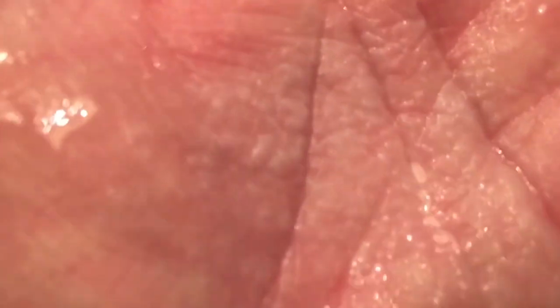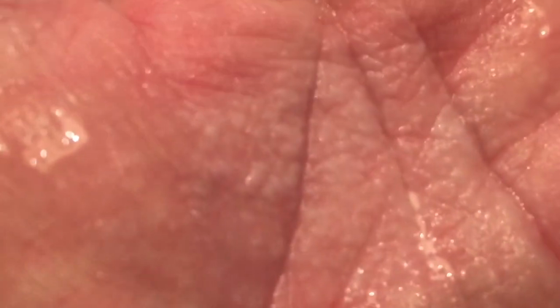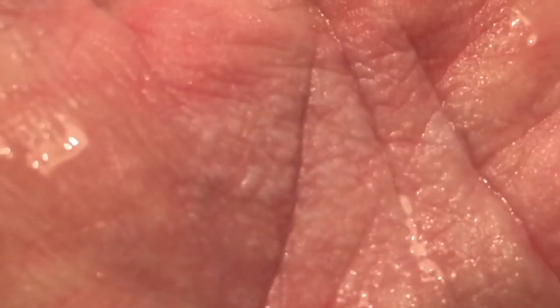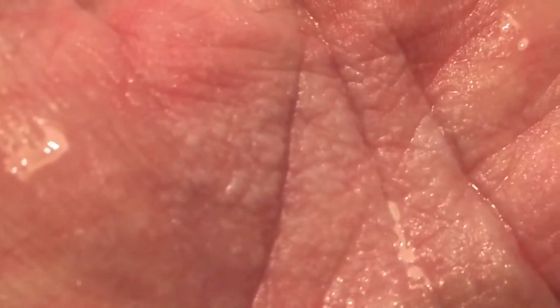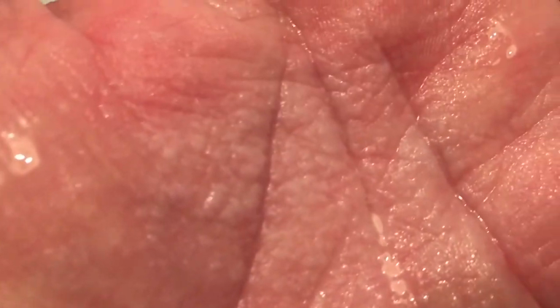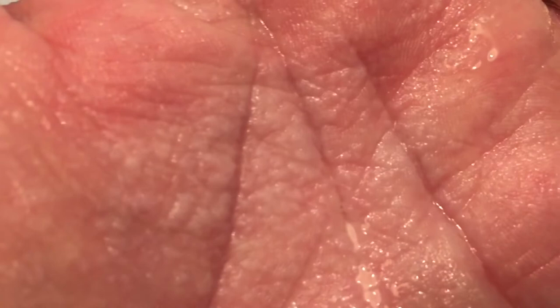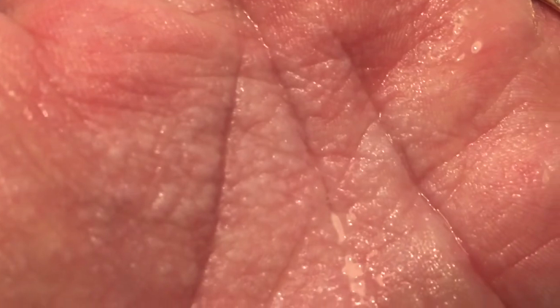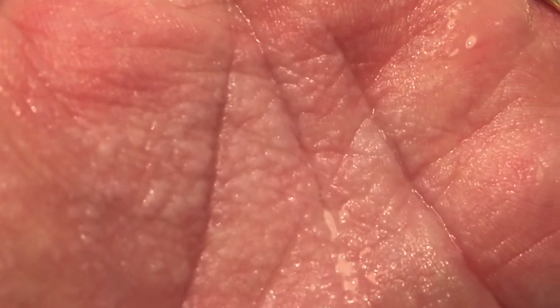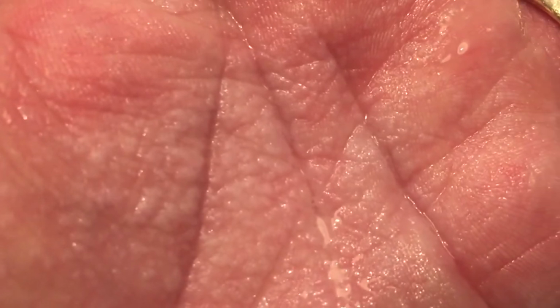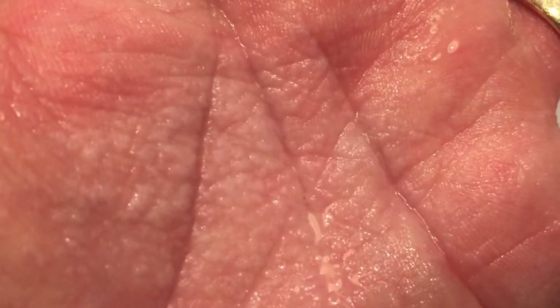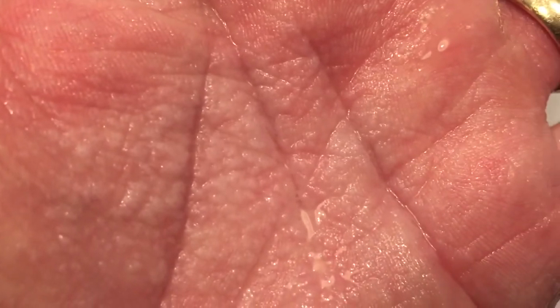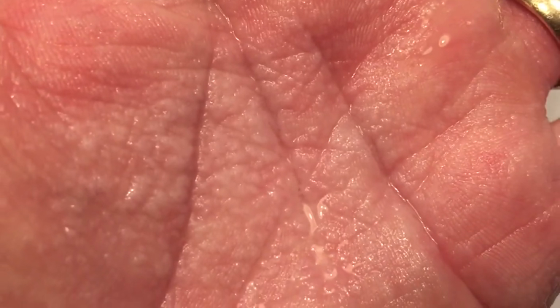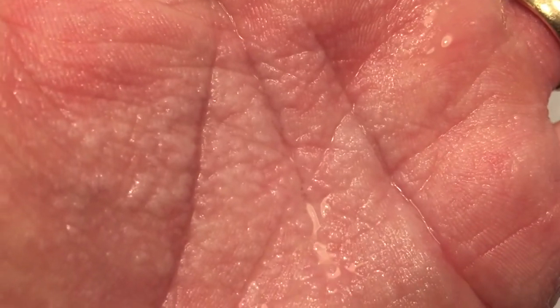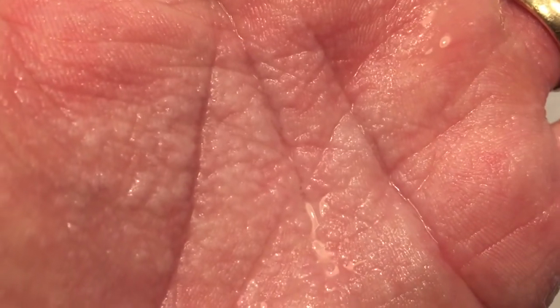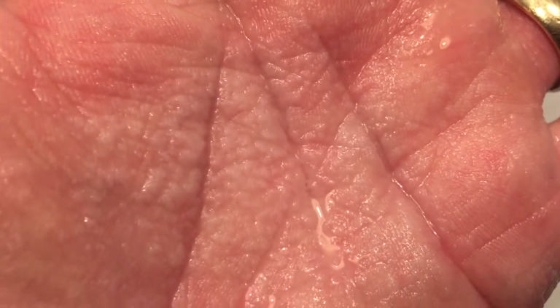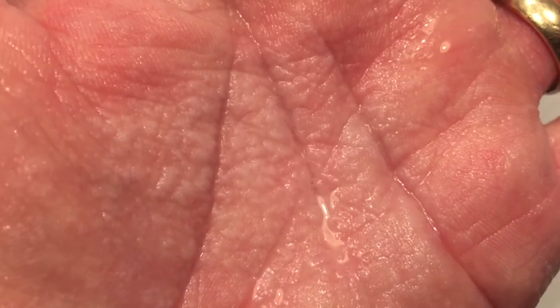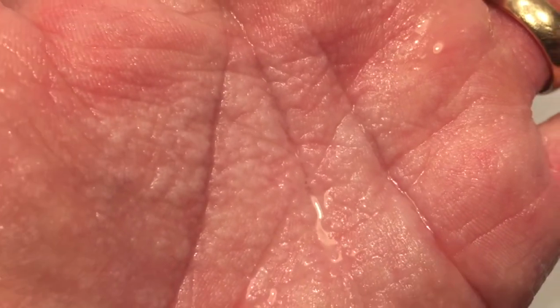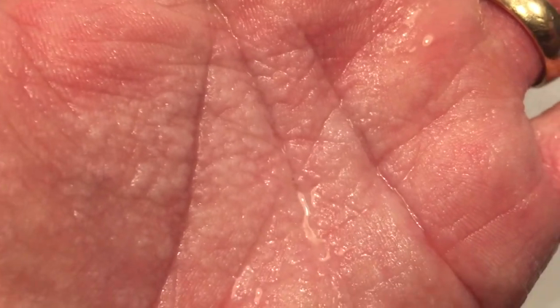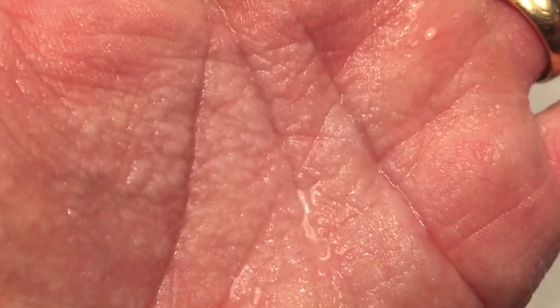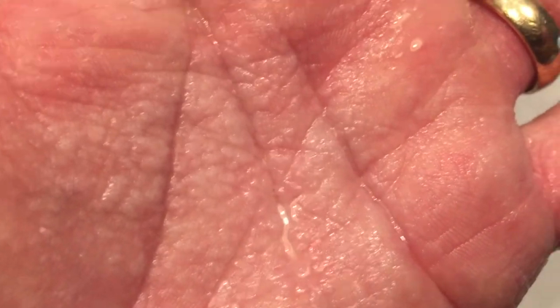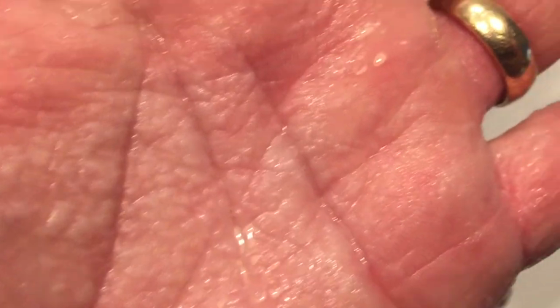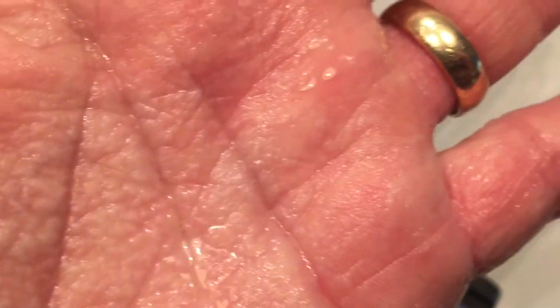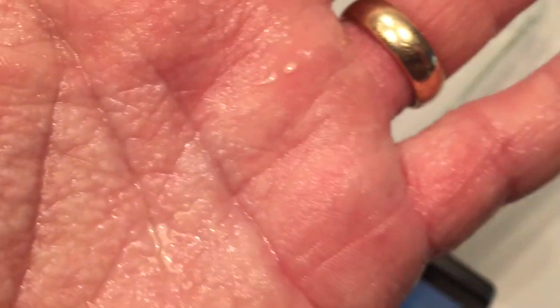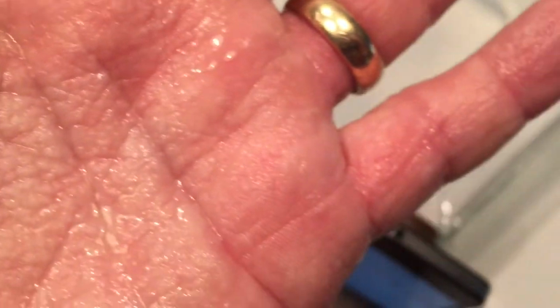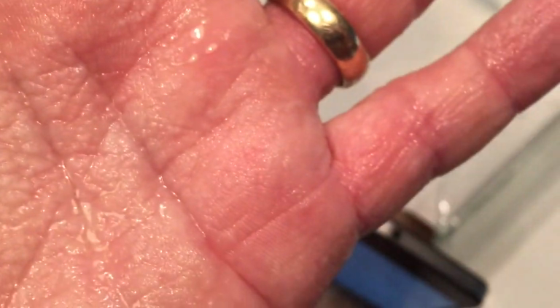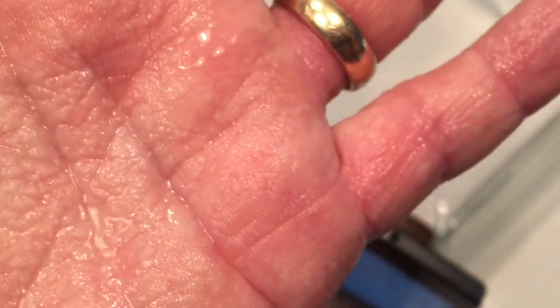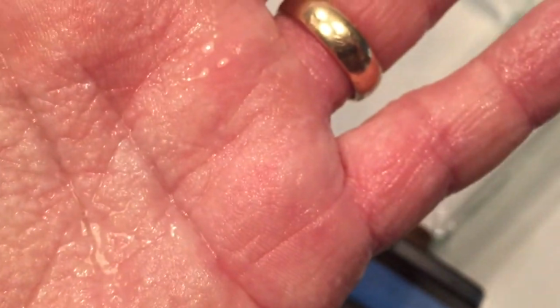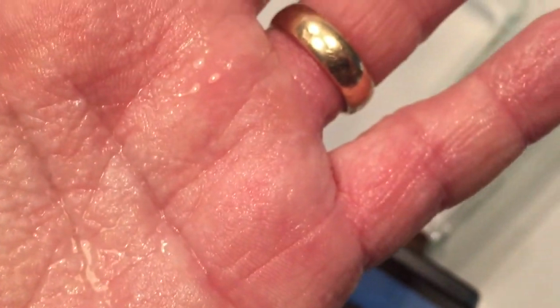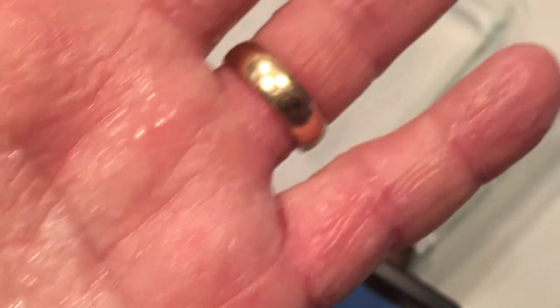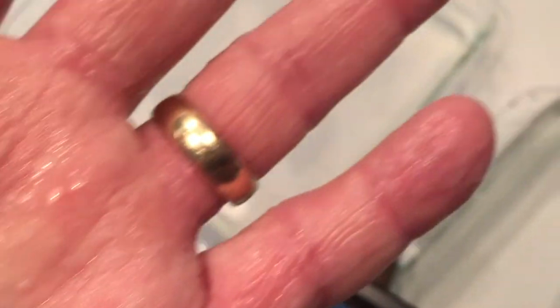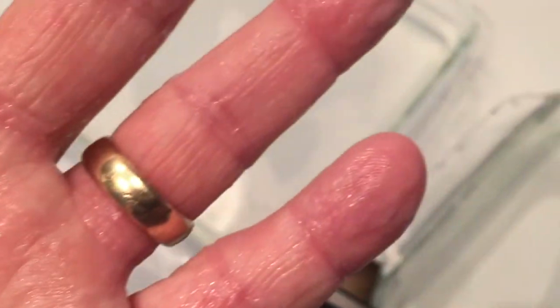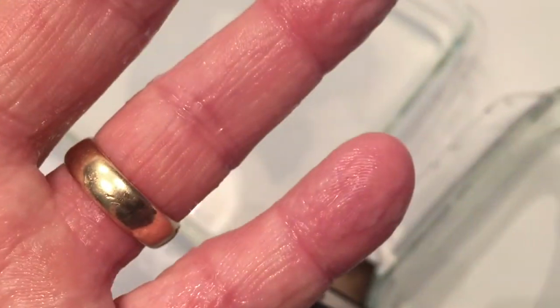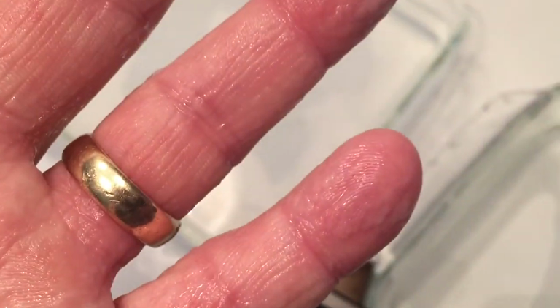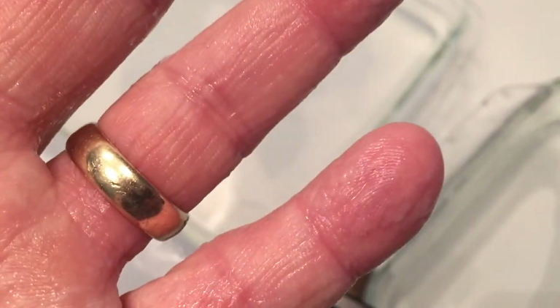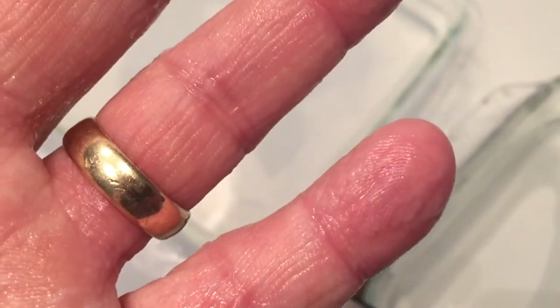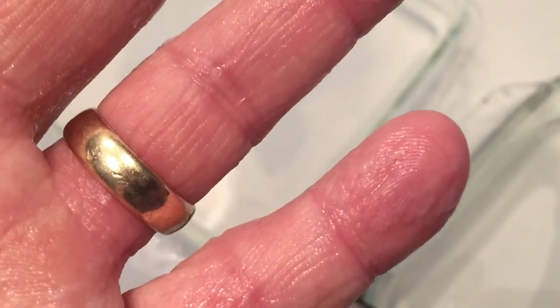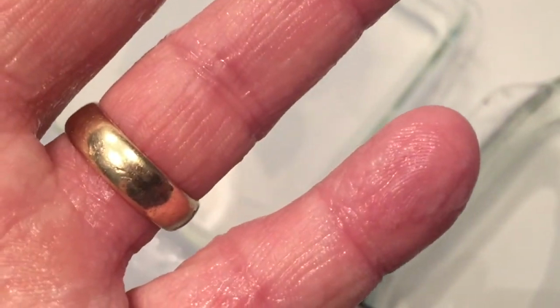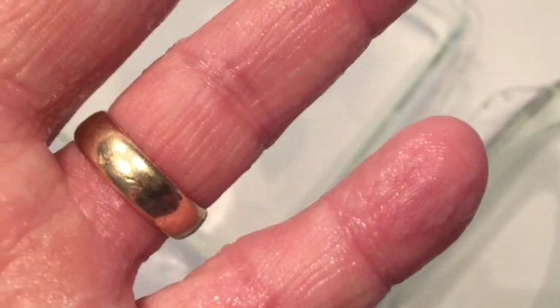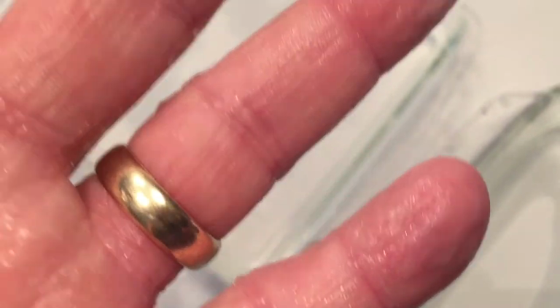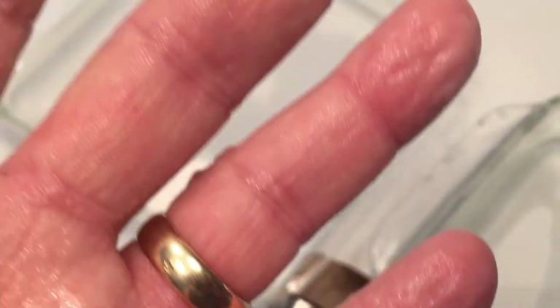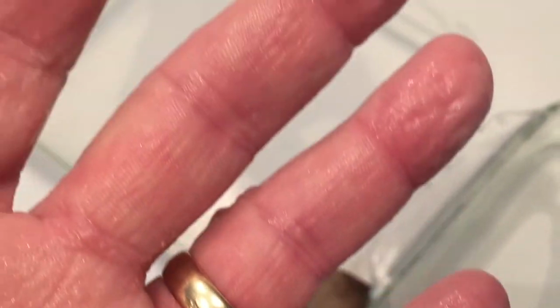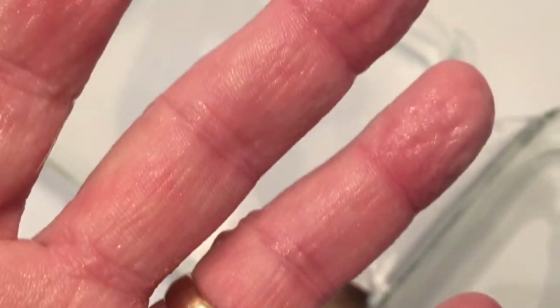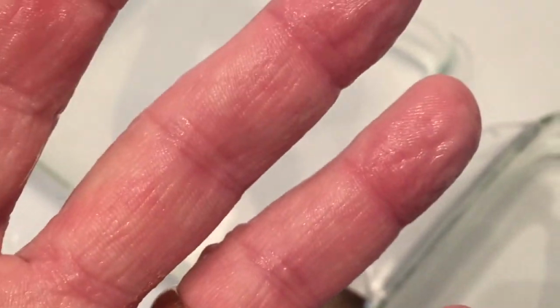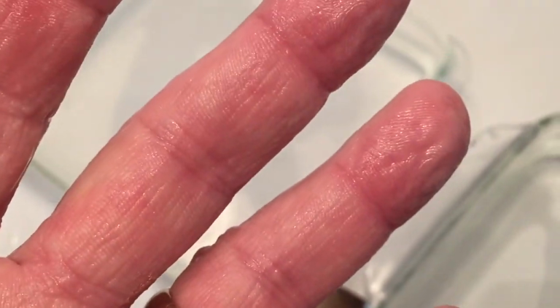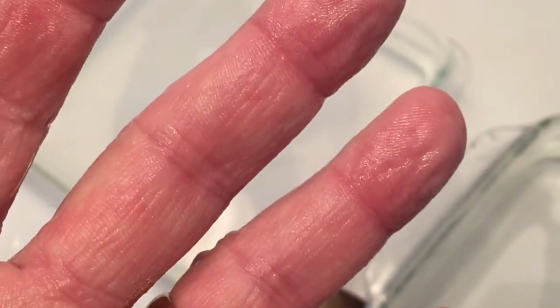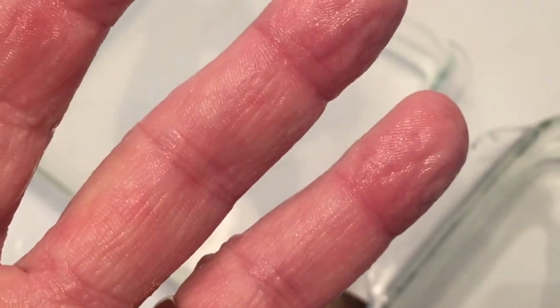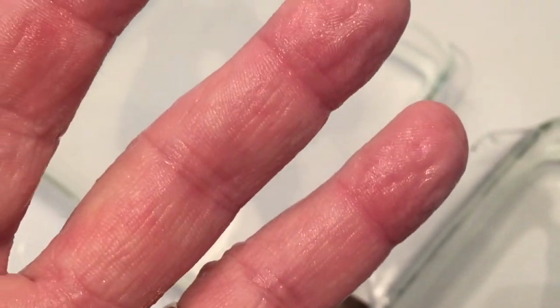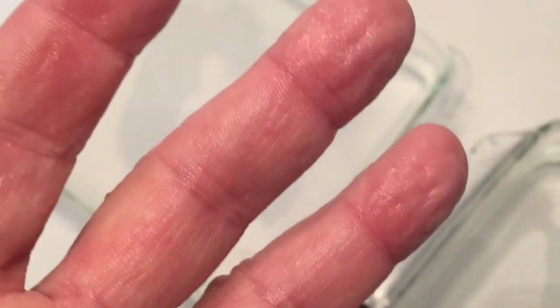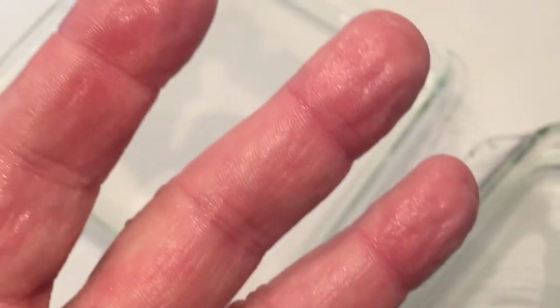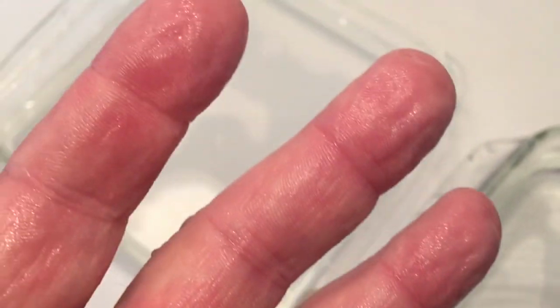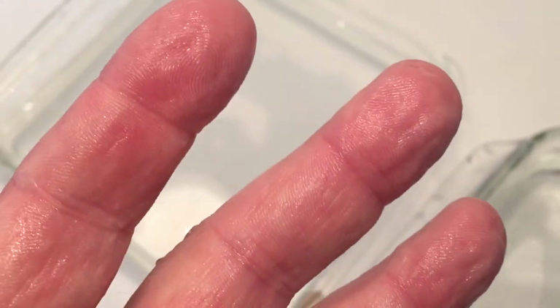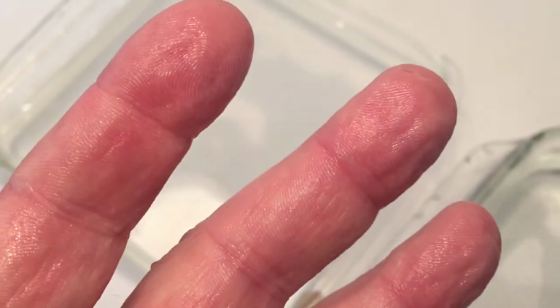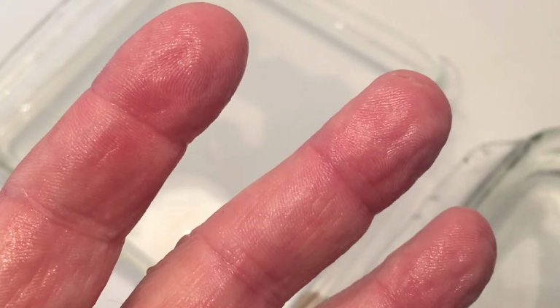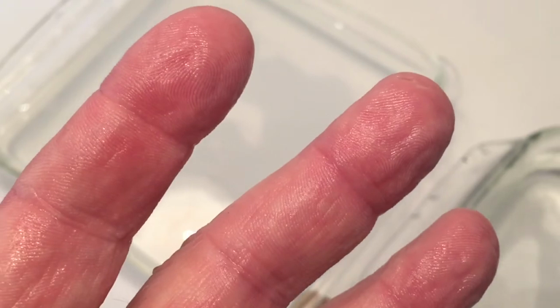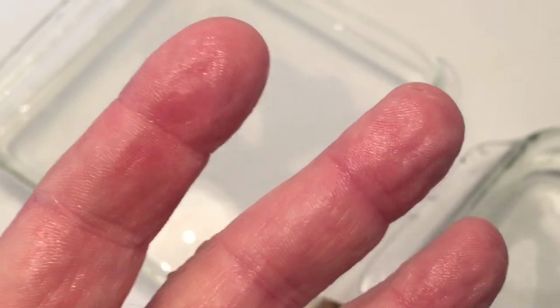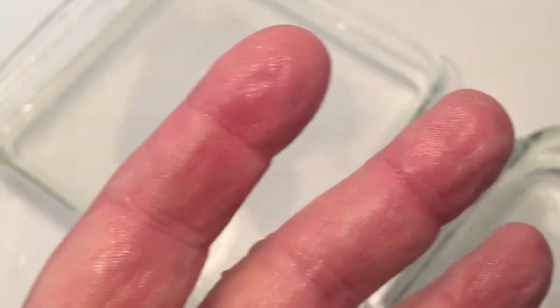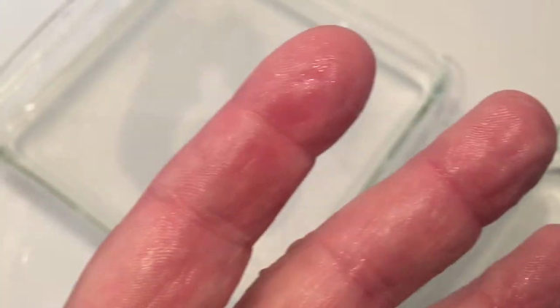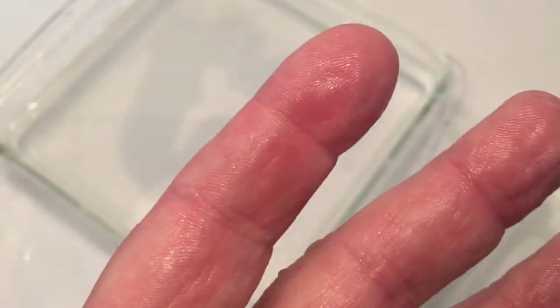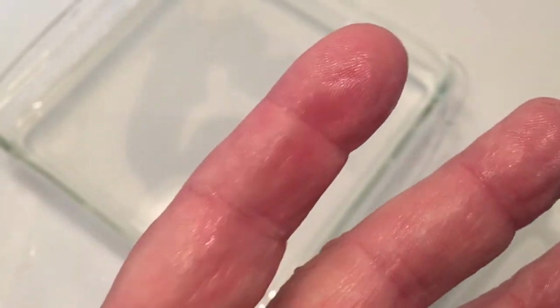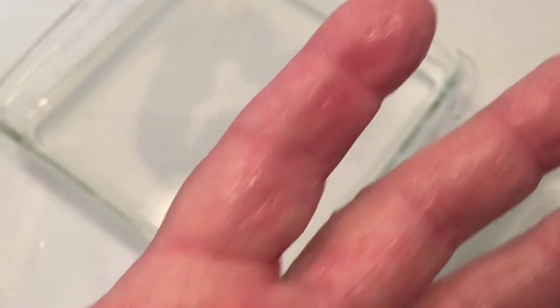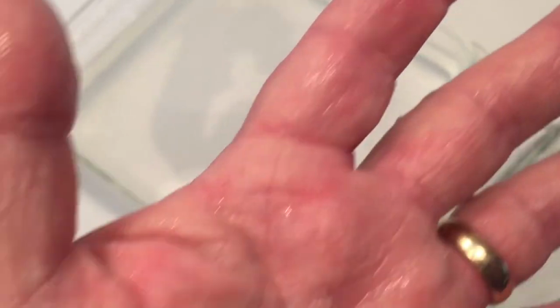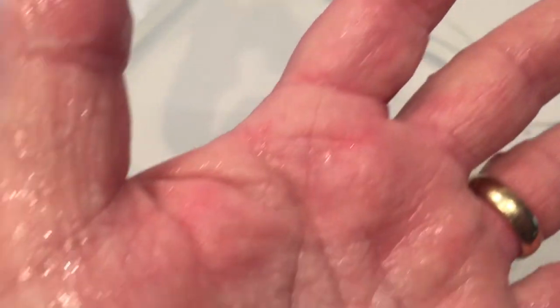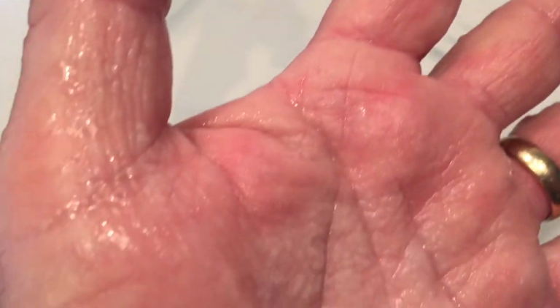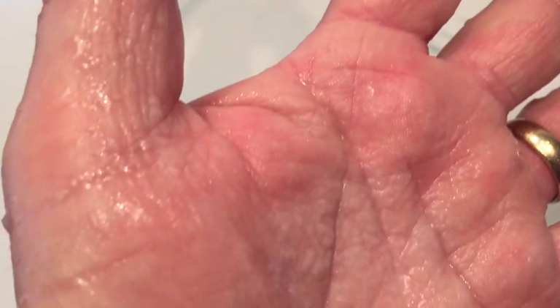But if we go to the left hand, you can totally see how wrinkled up it is with the regular tap water.